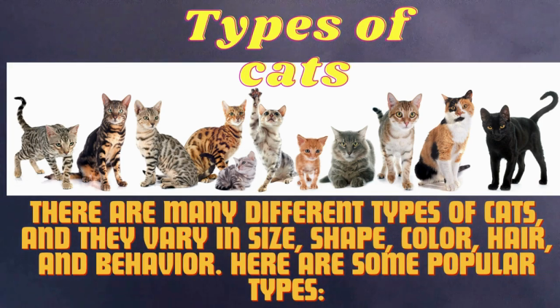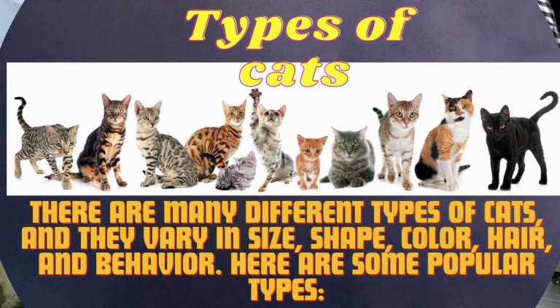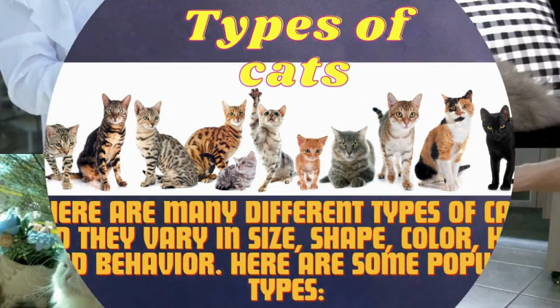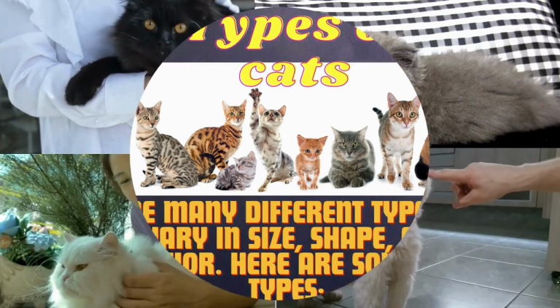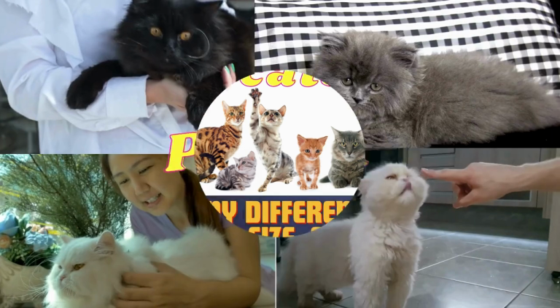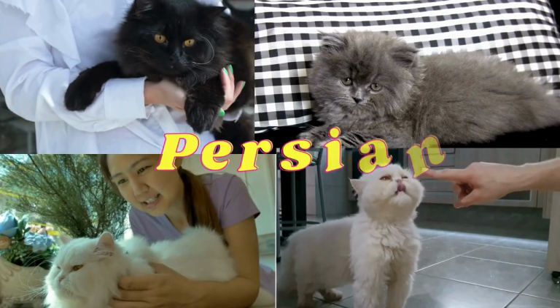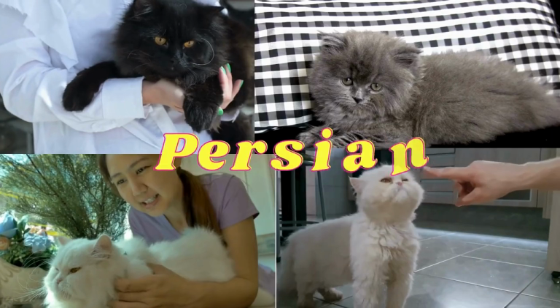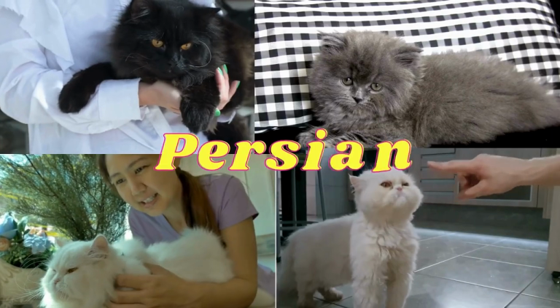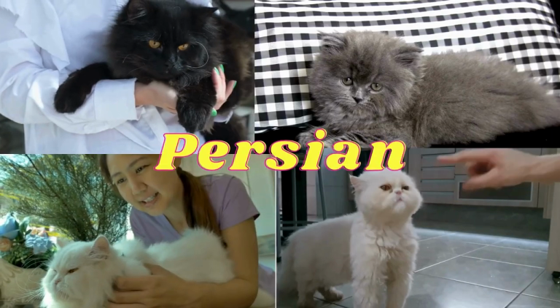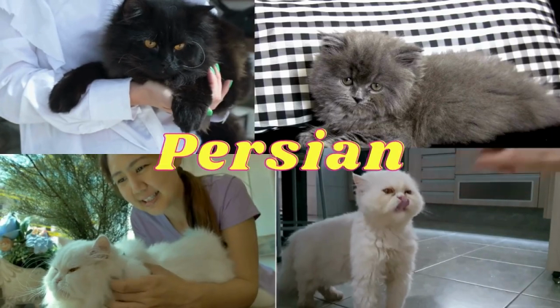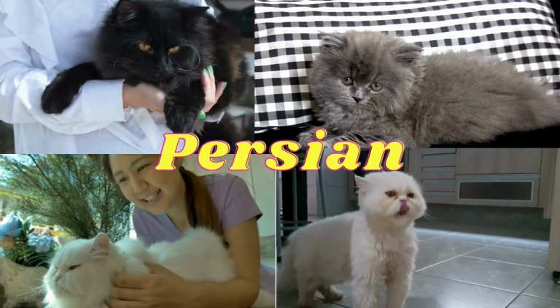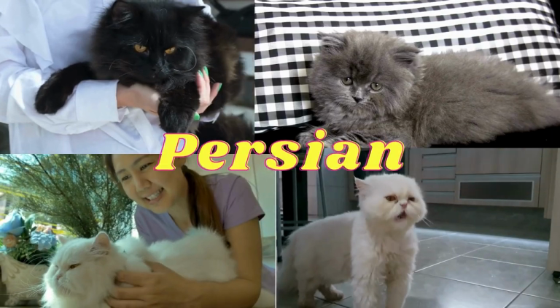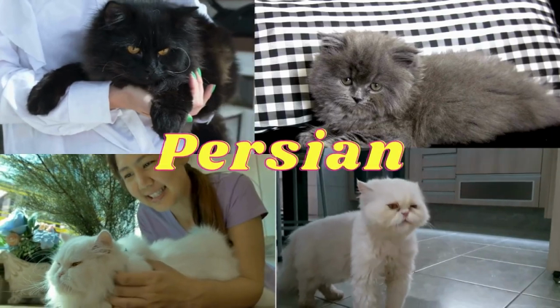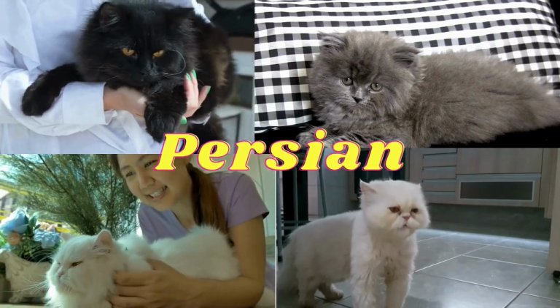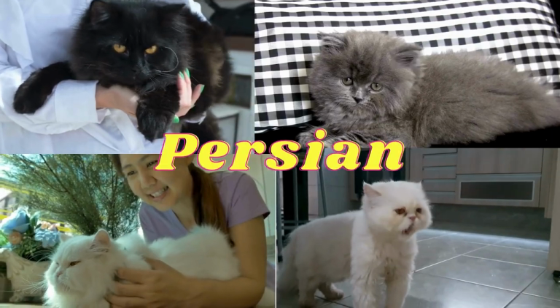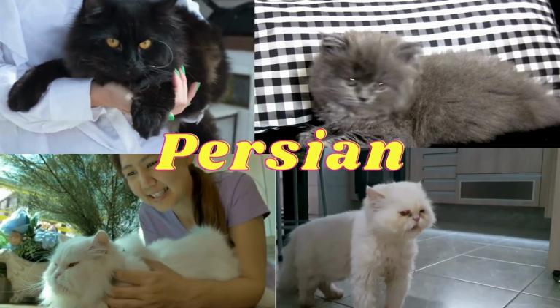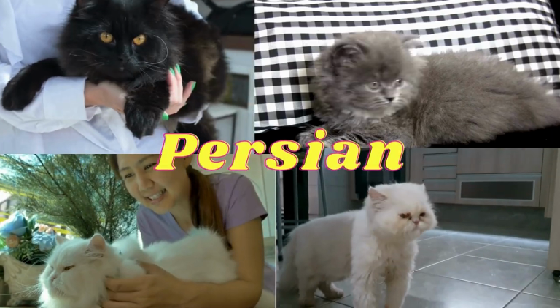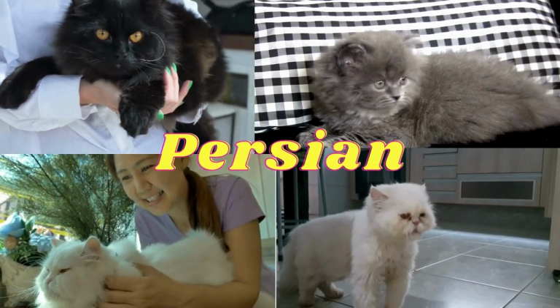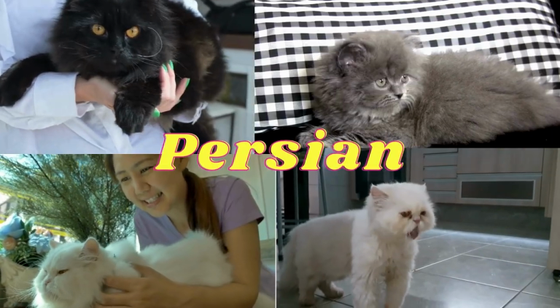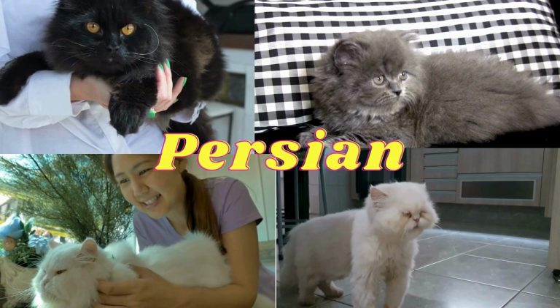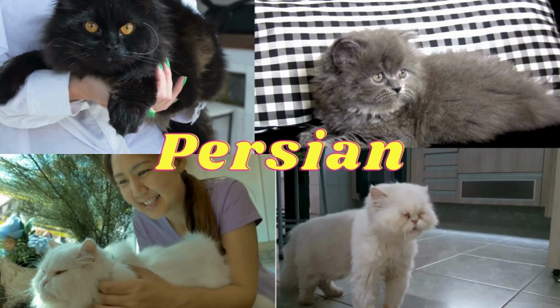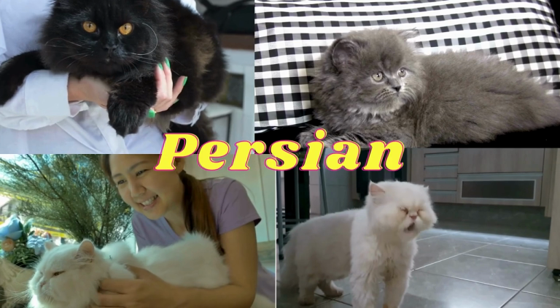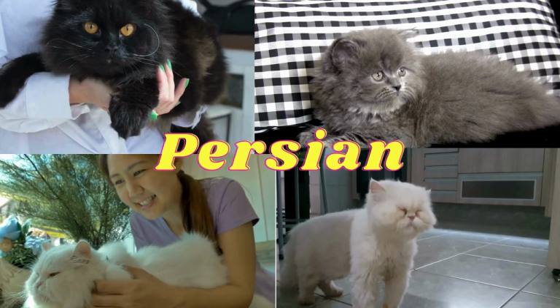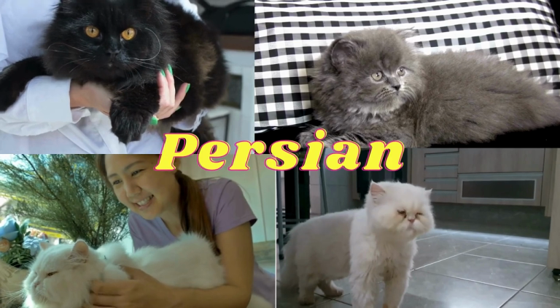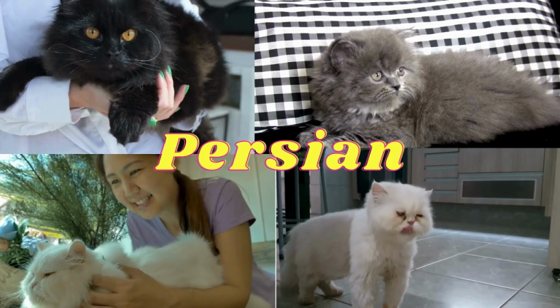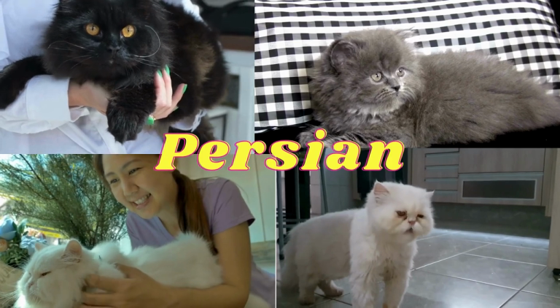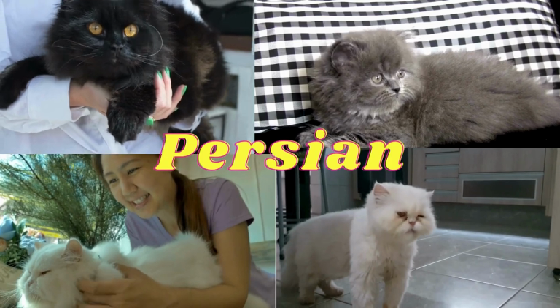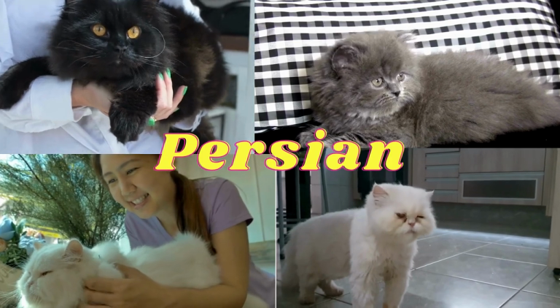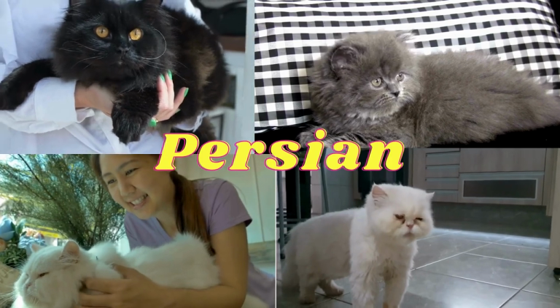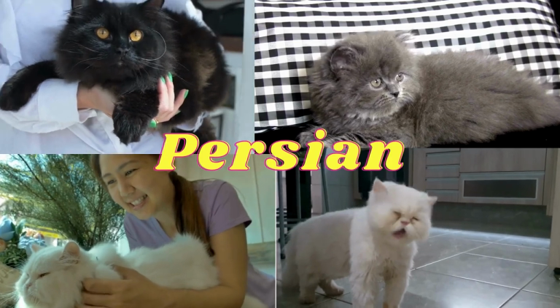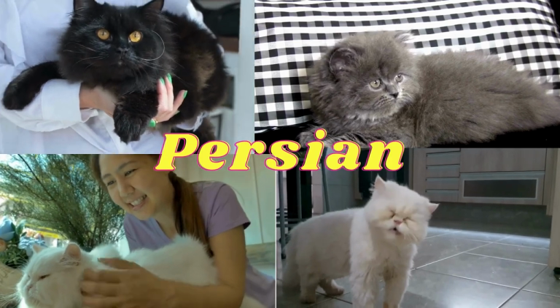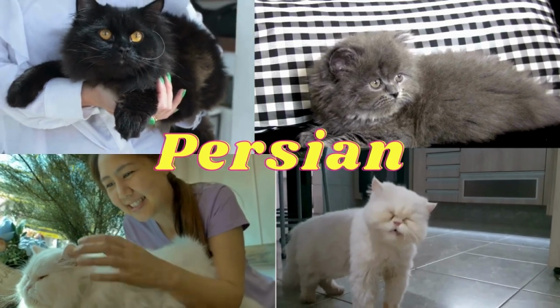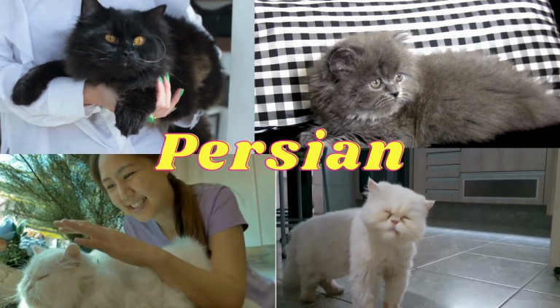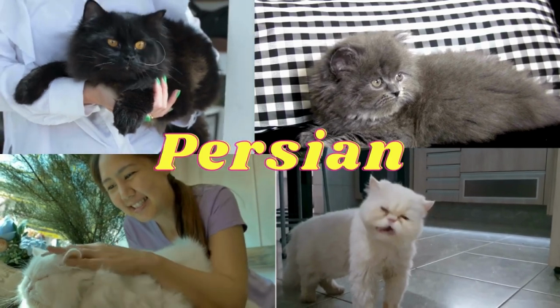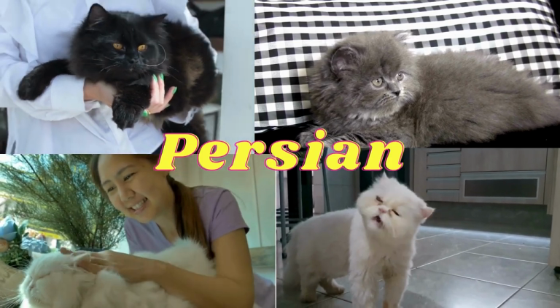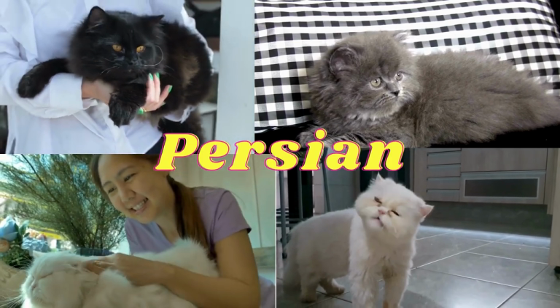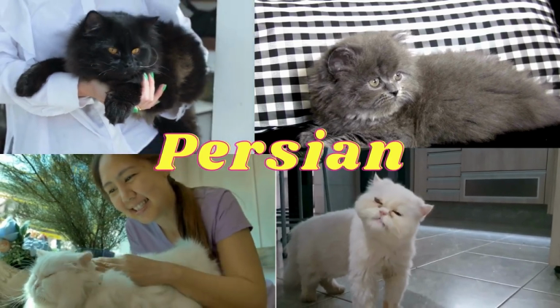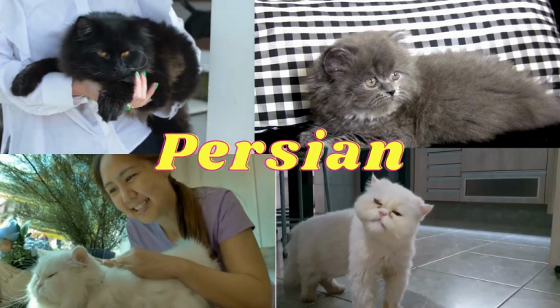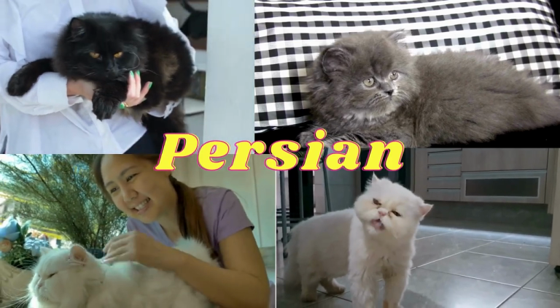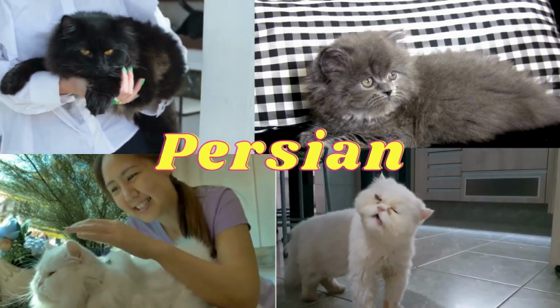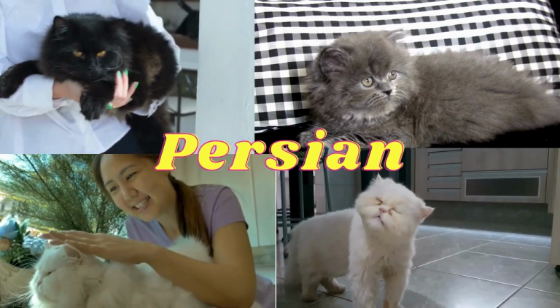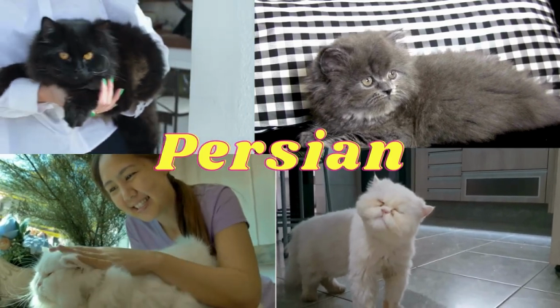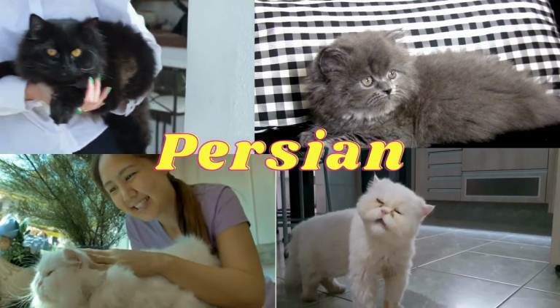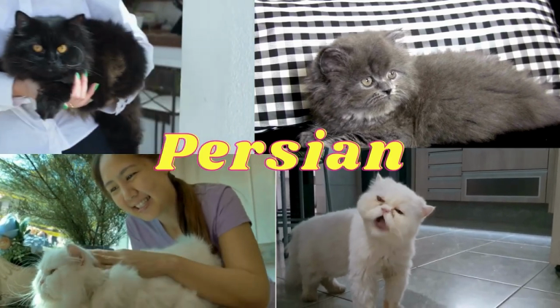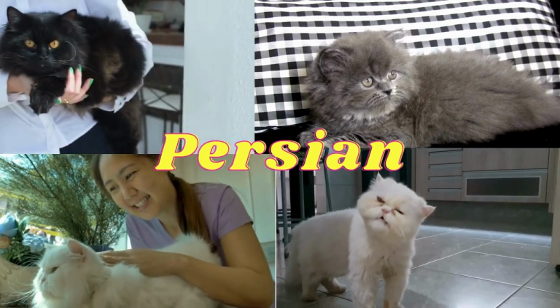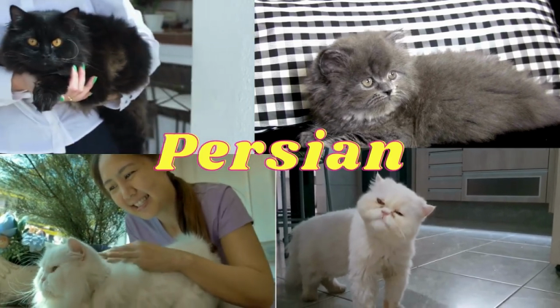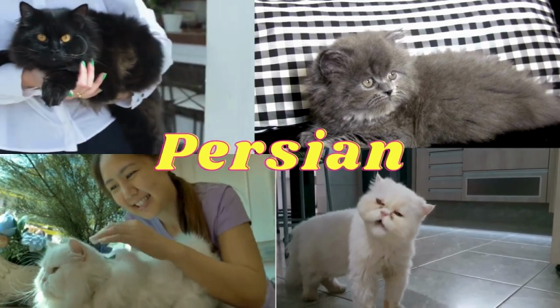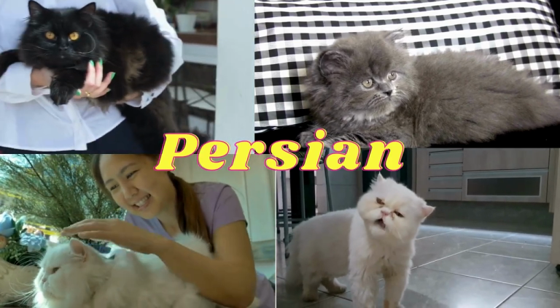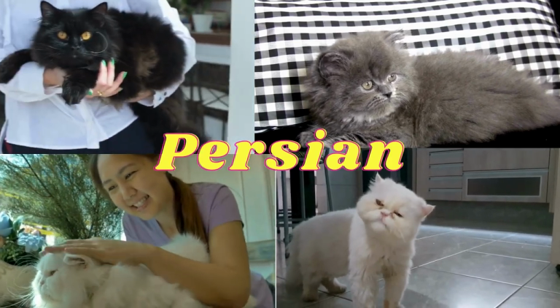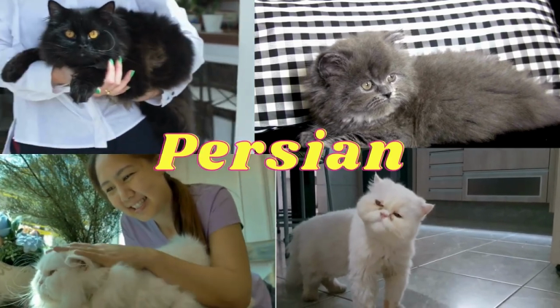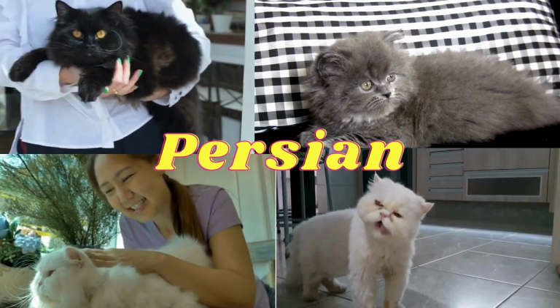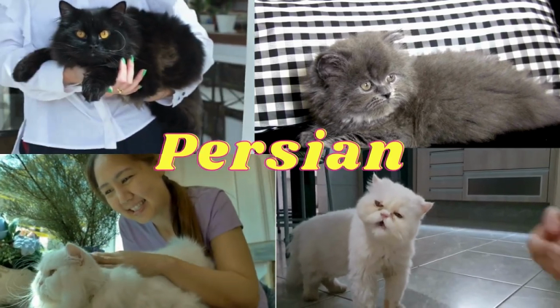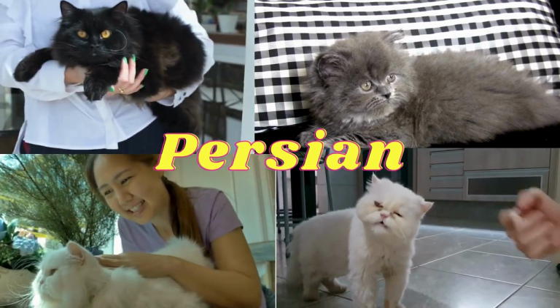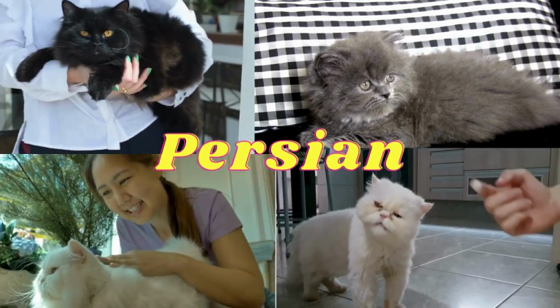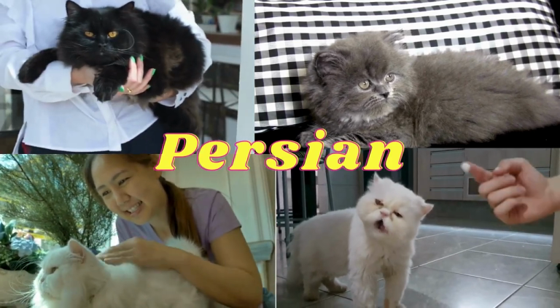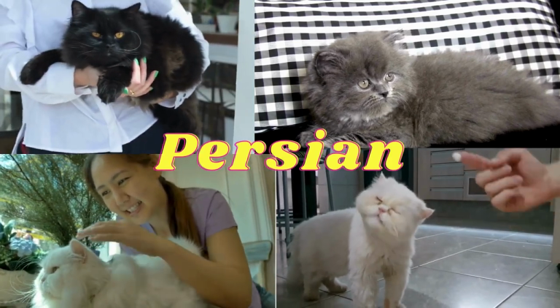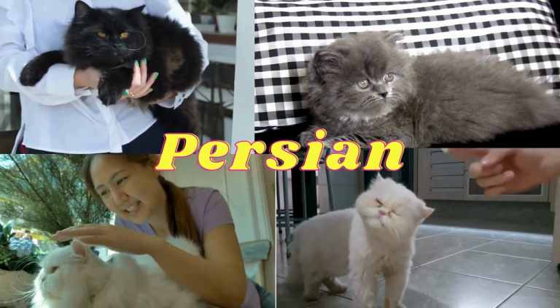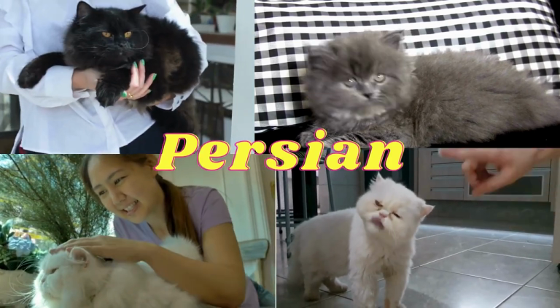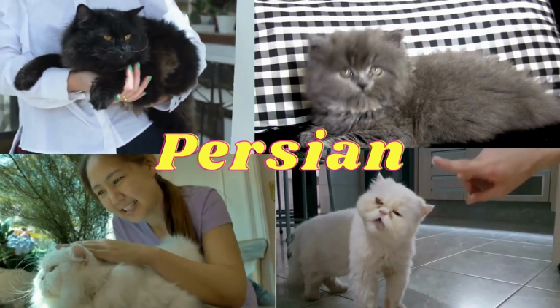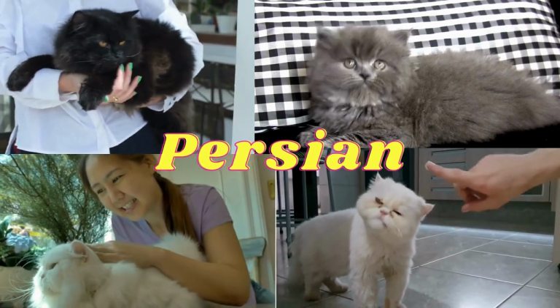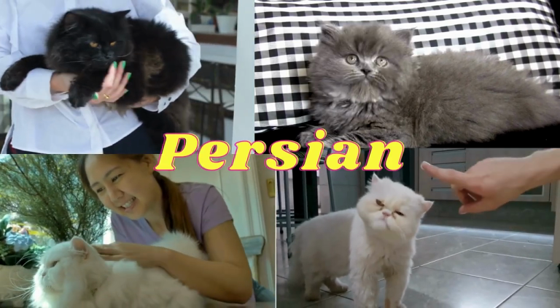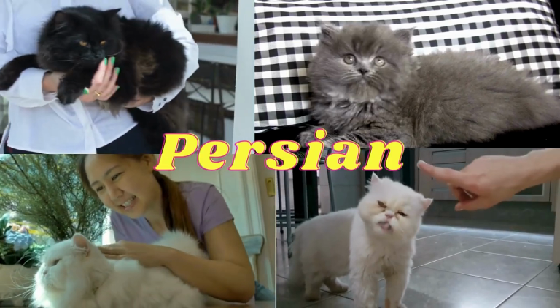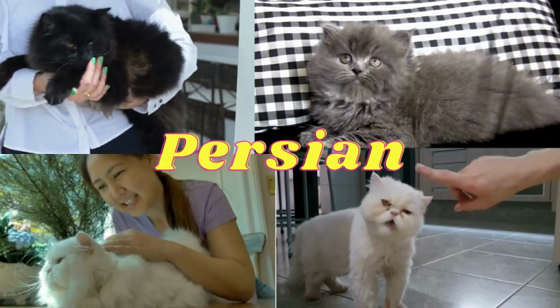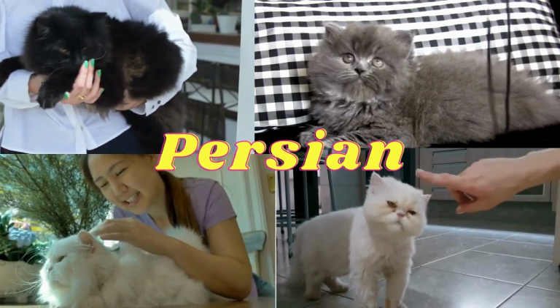Persian cats: she is distinguished by her long hair, flat face, and small ears.